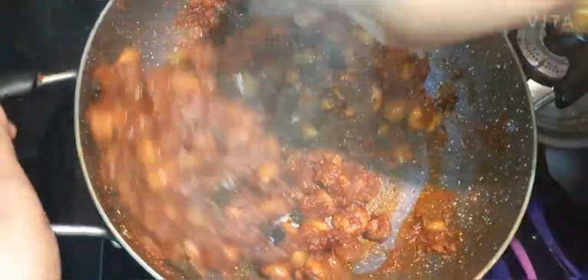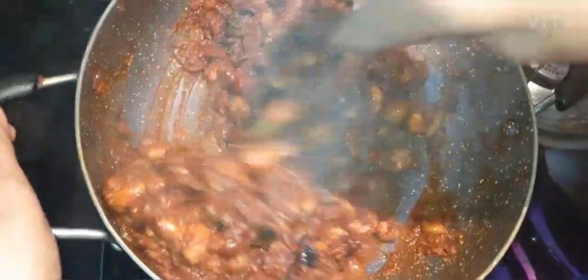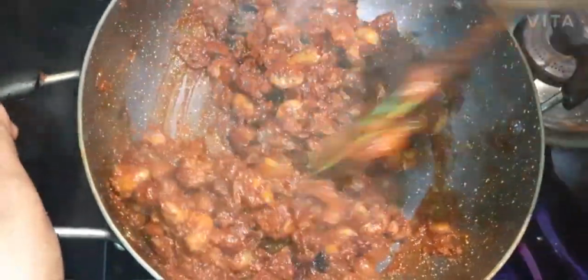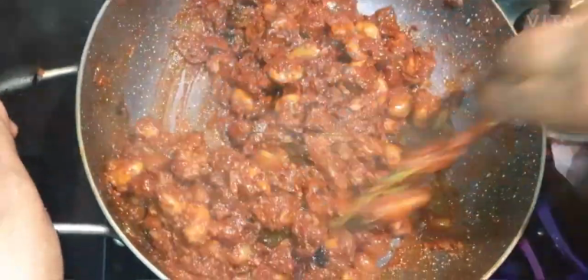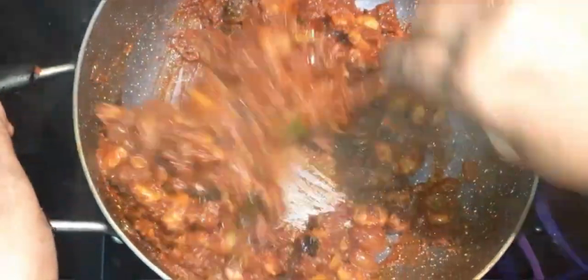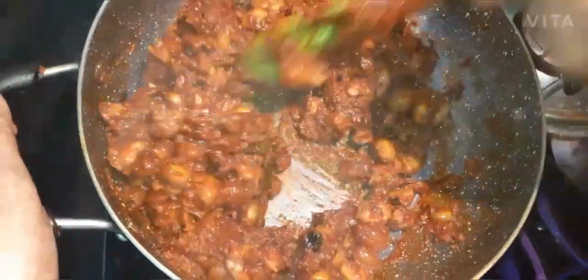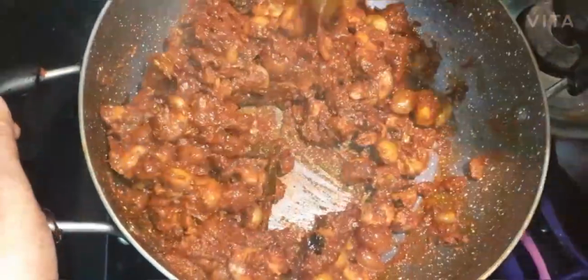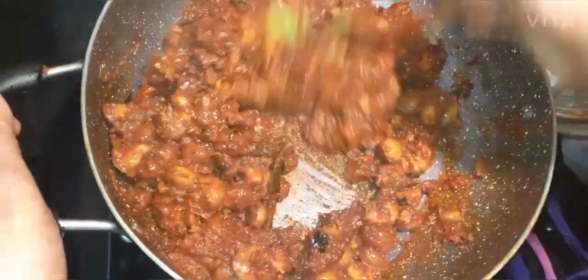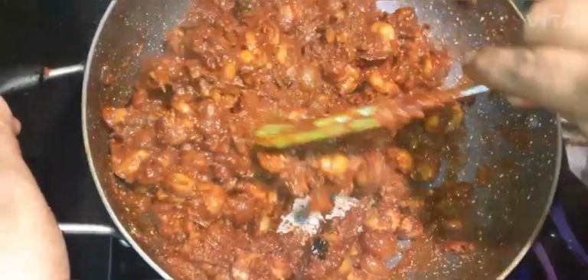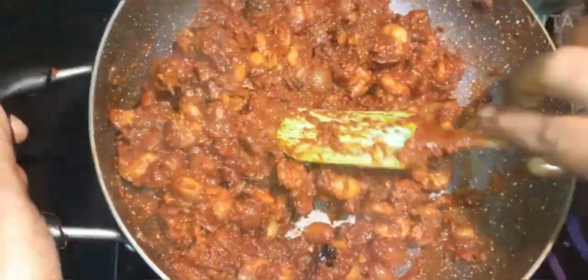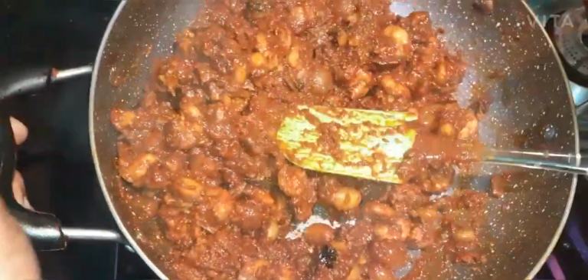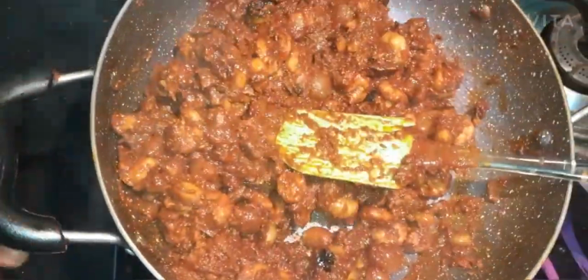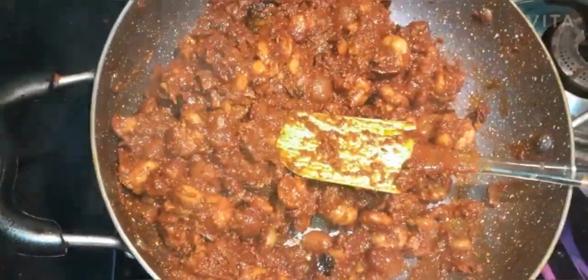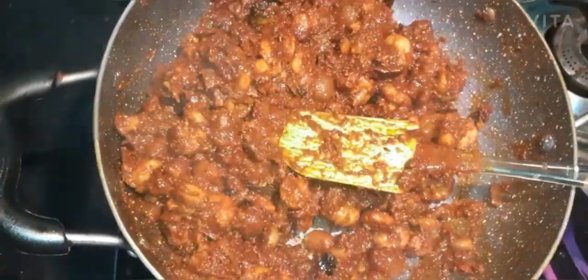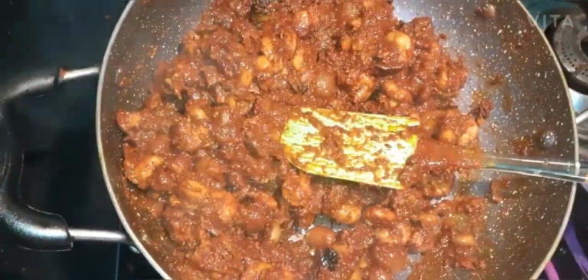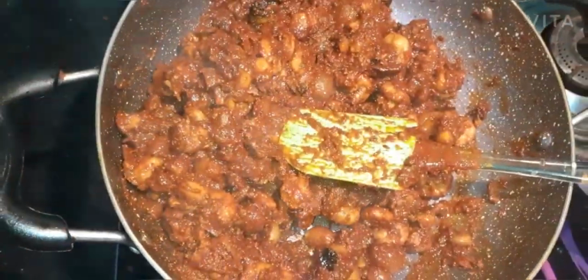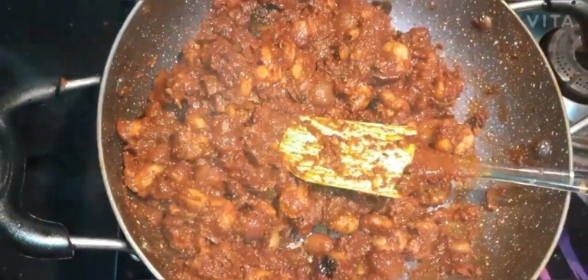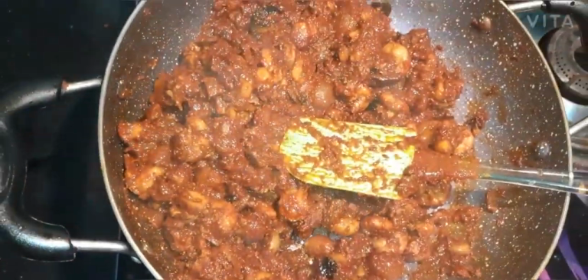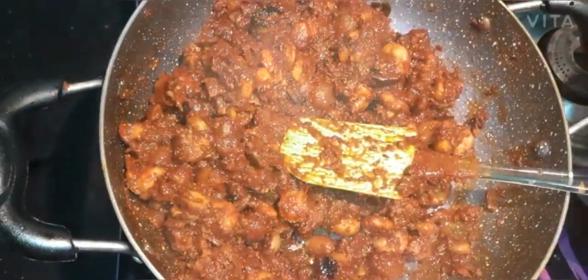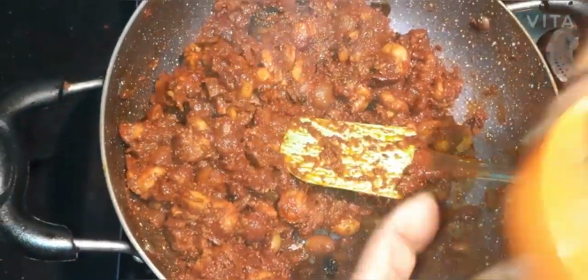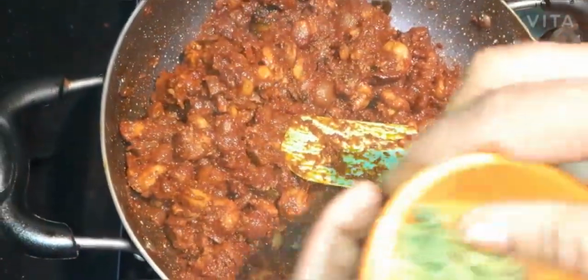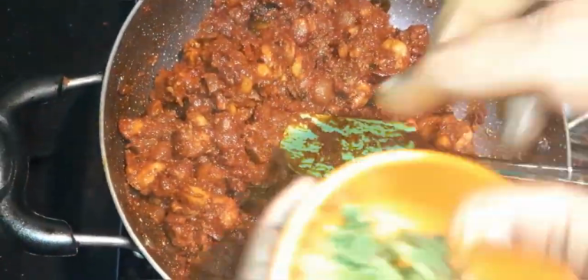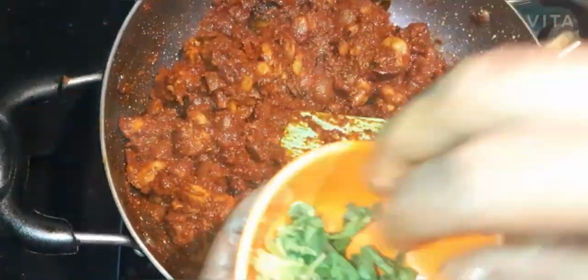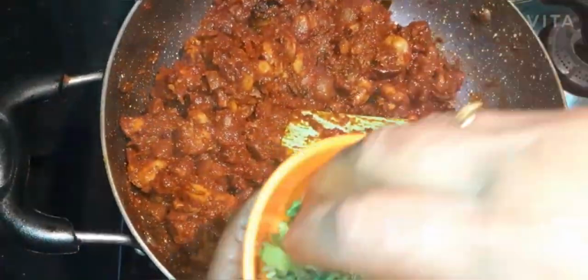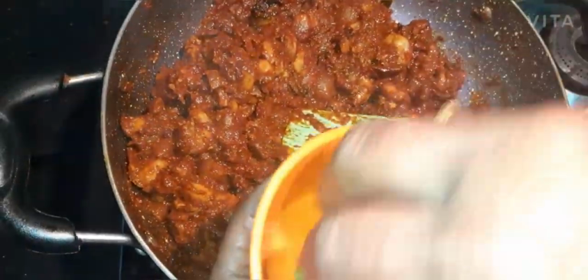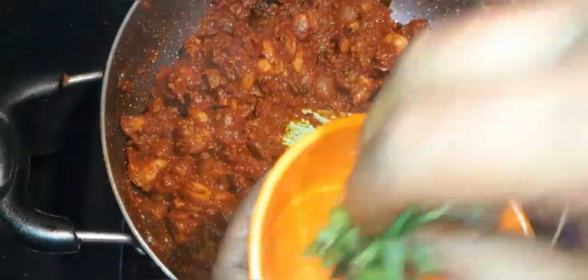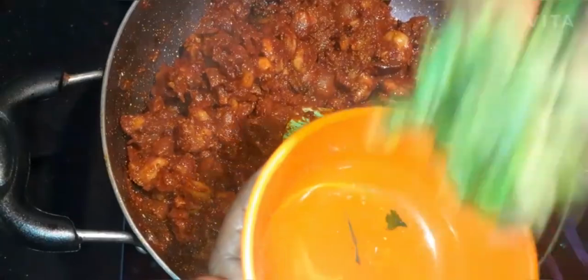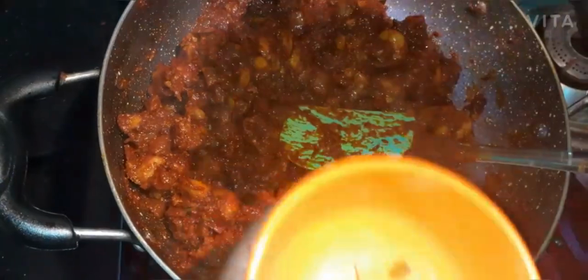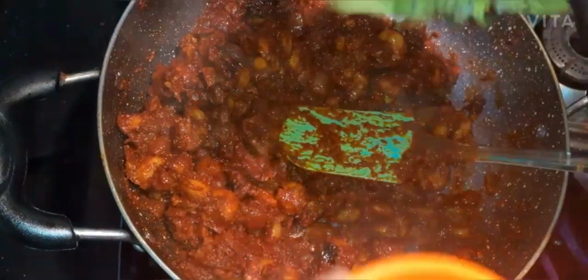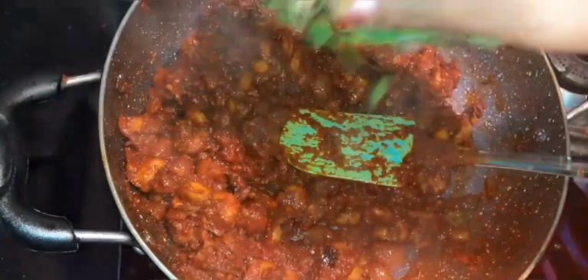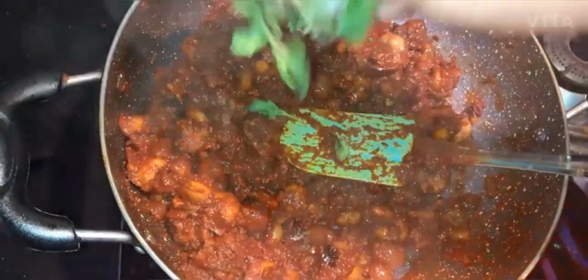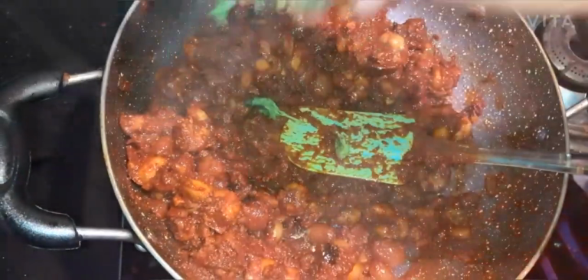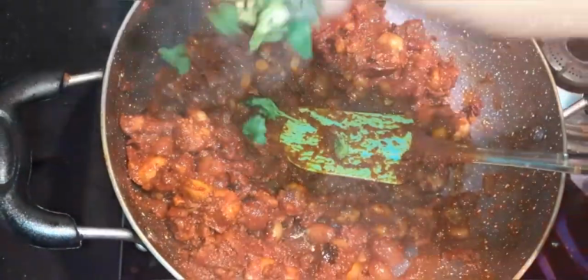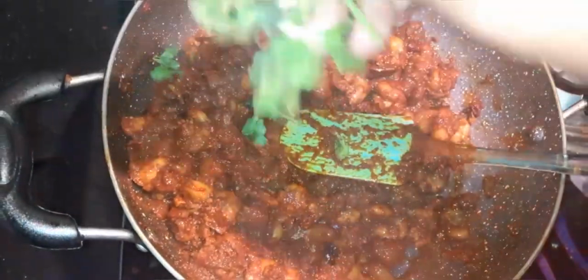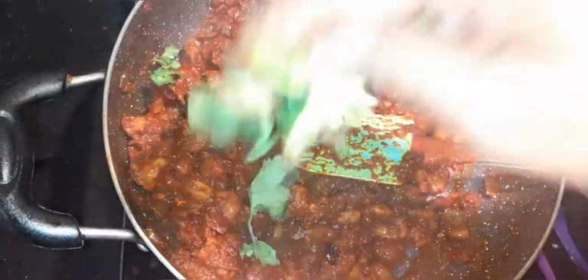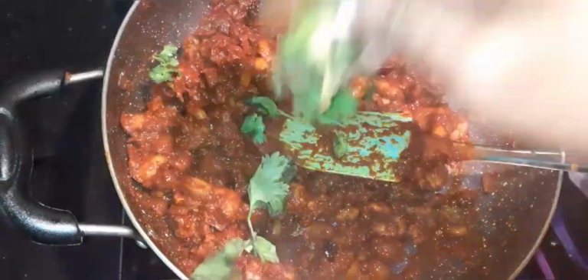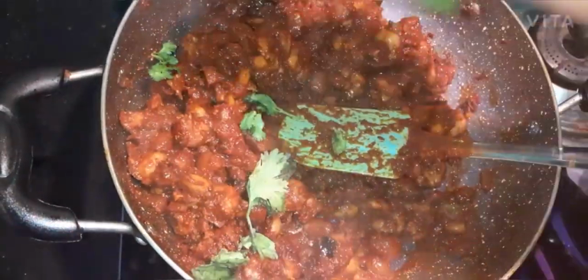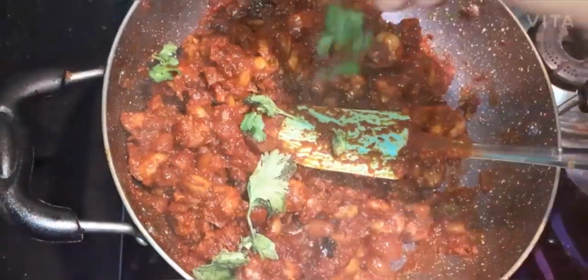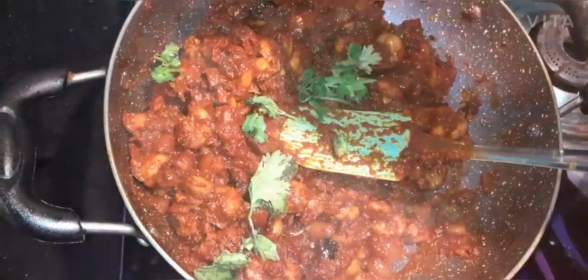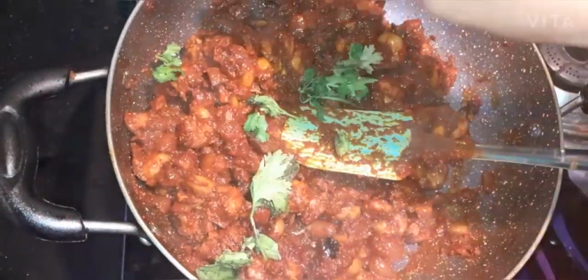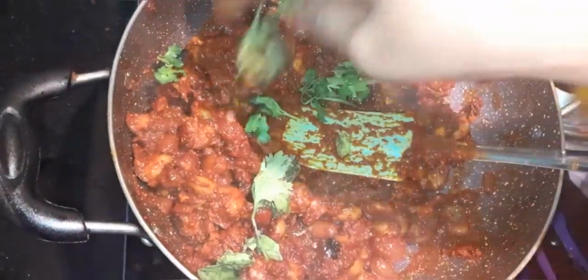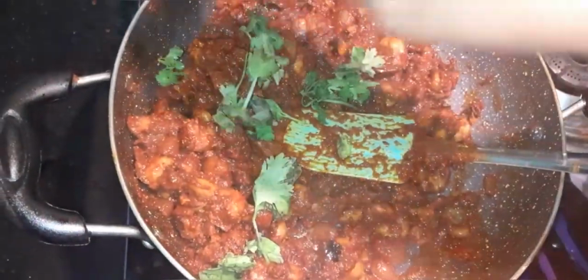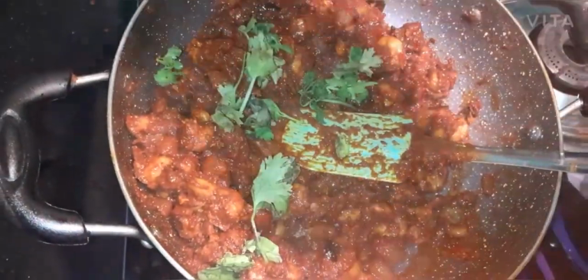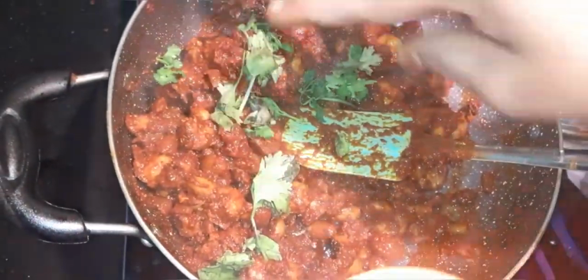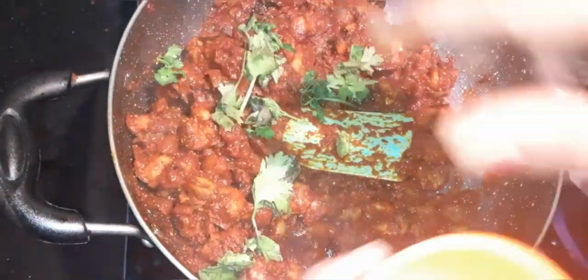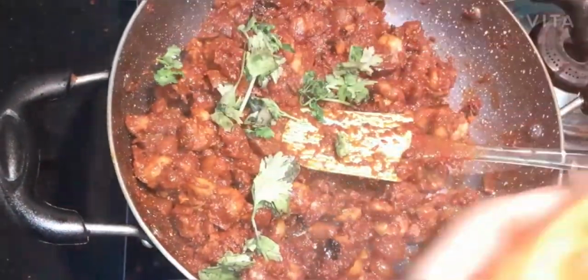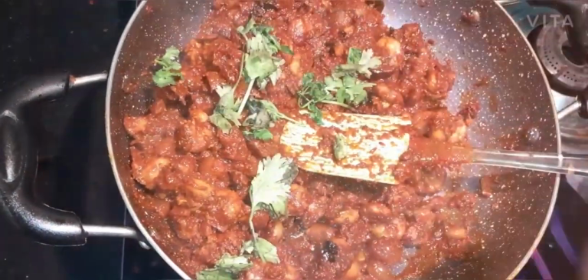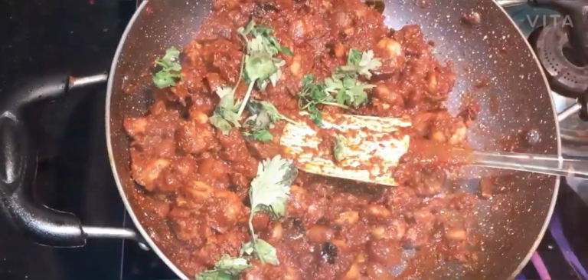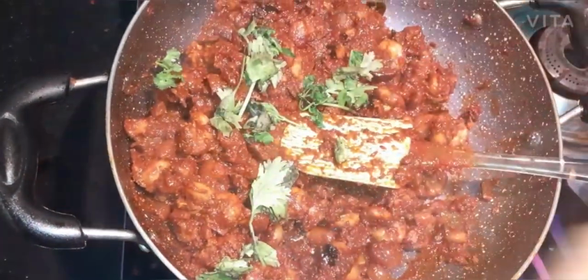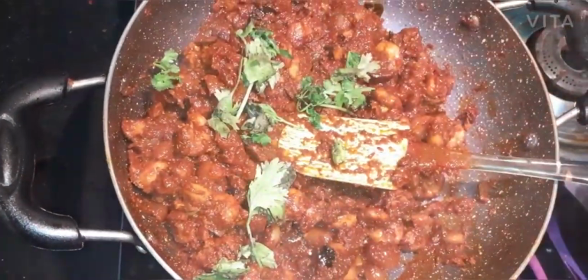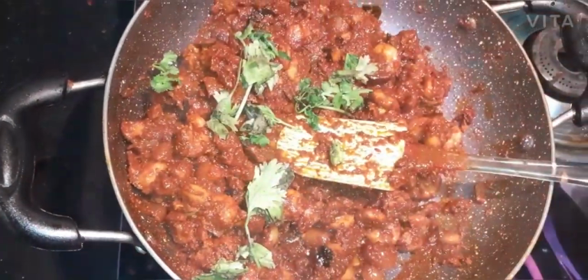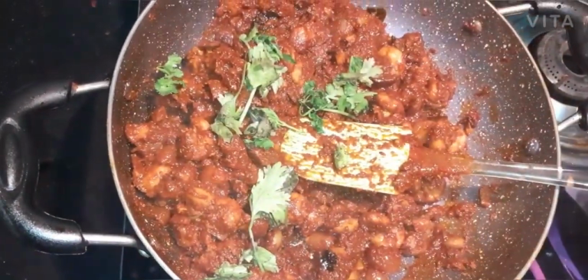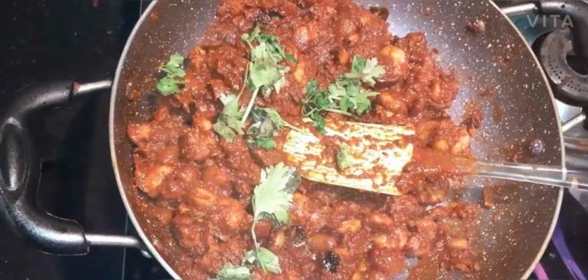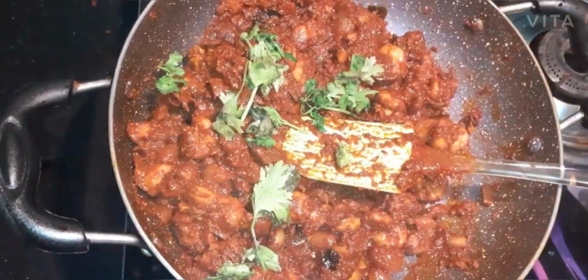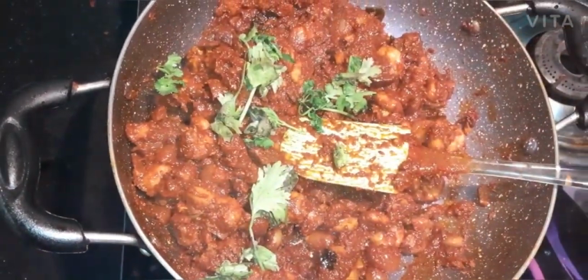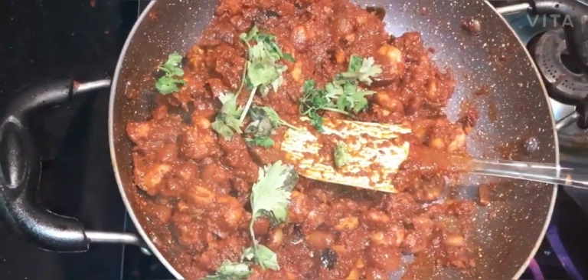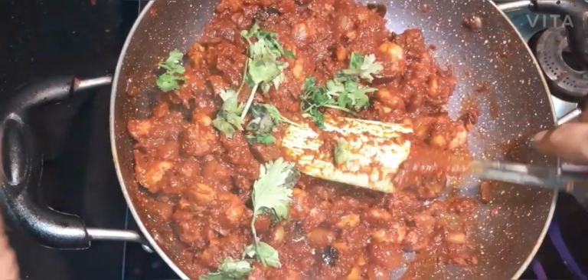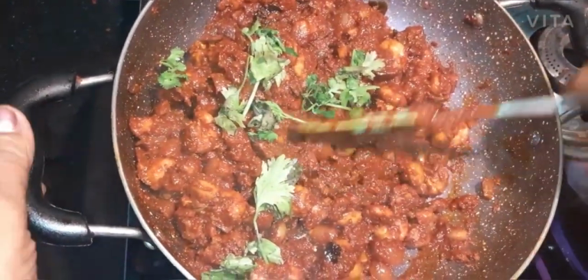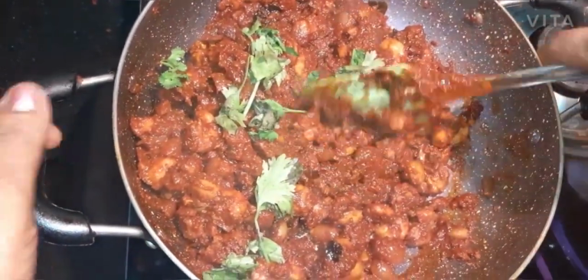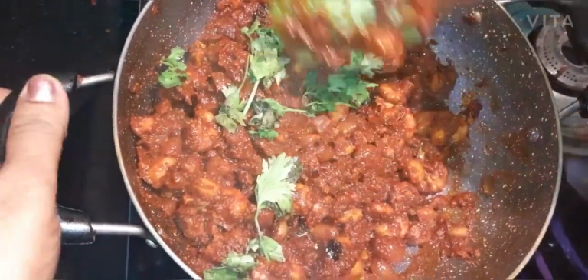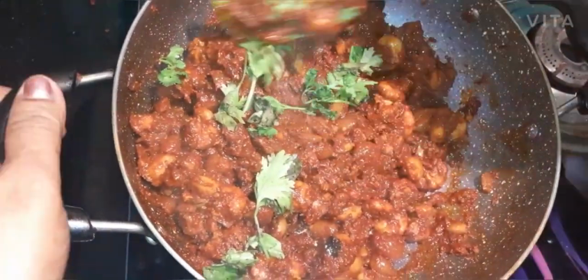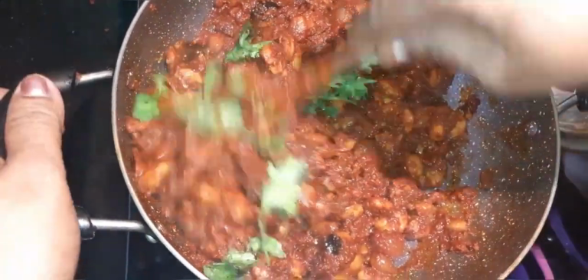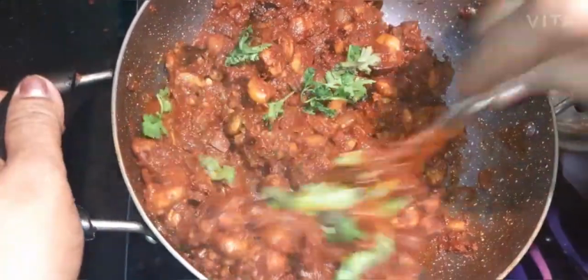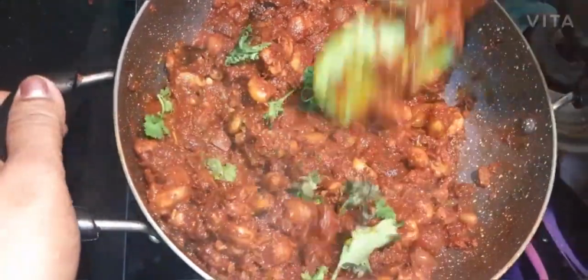I will make the leaves. When I cut the leaves, I will make it.